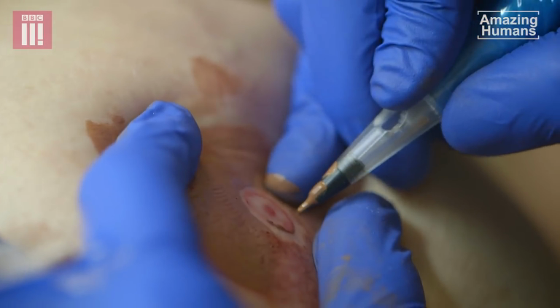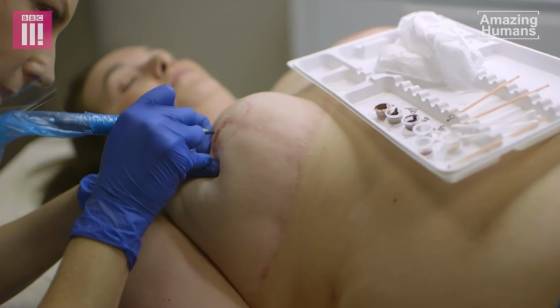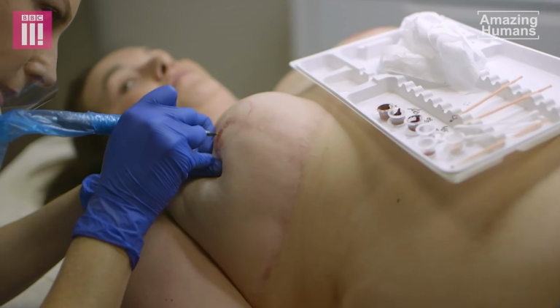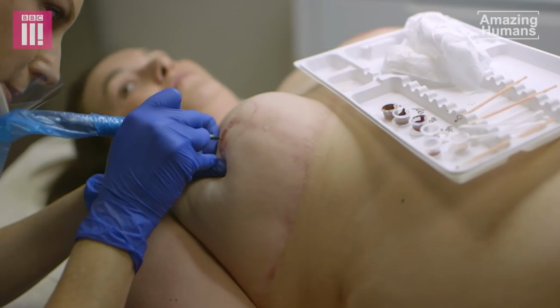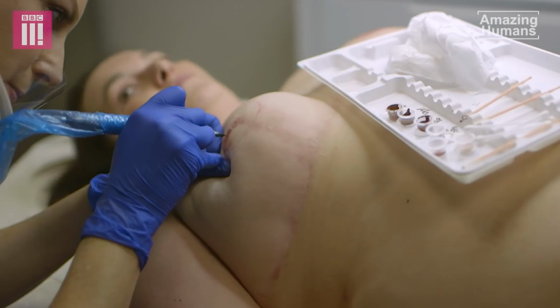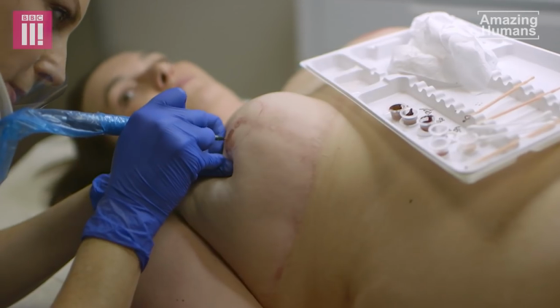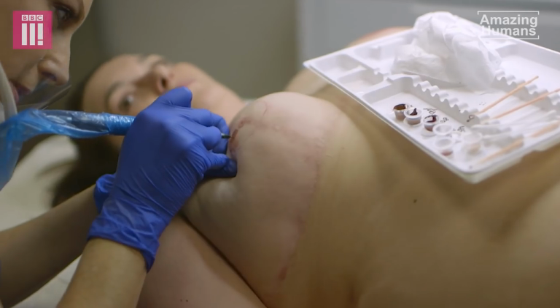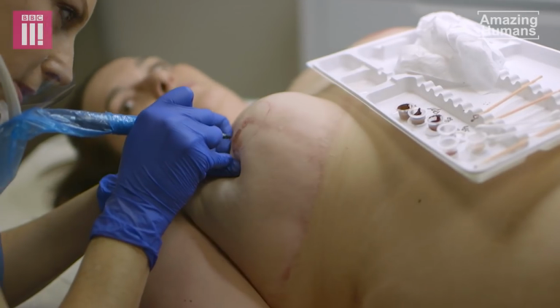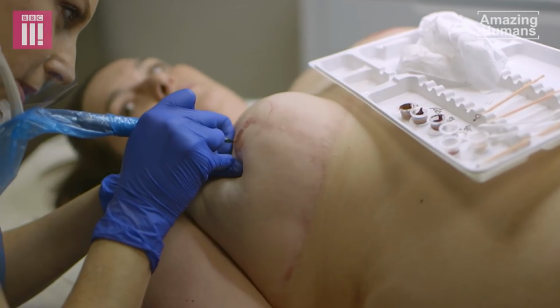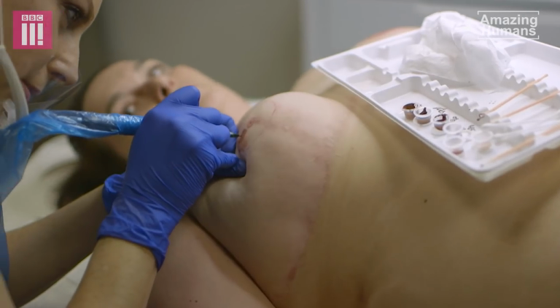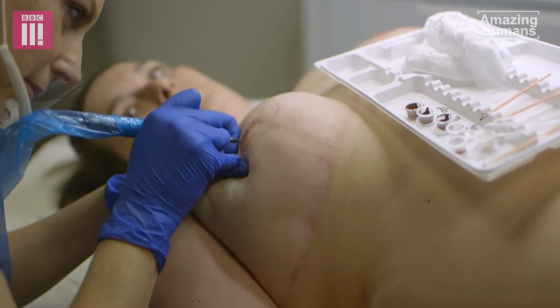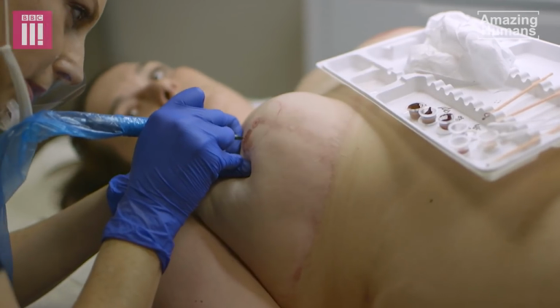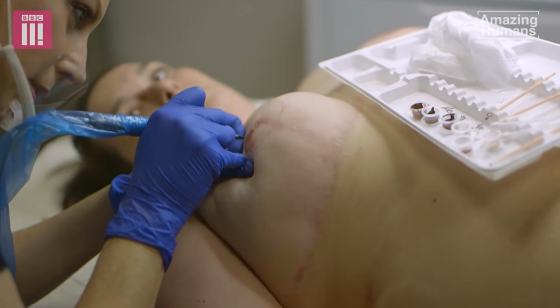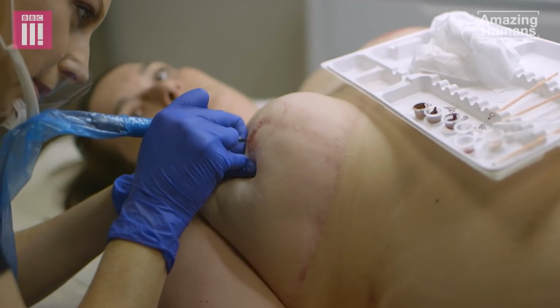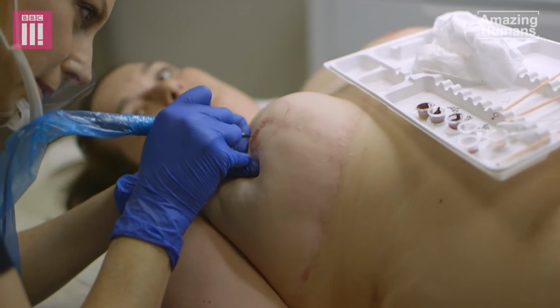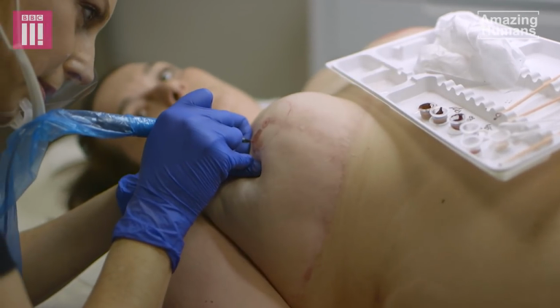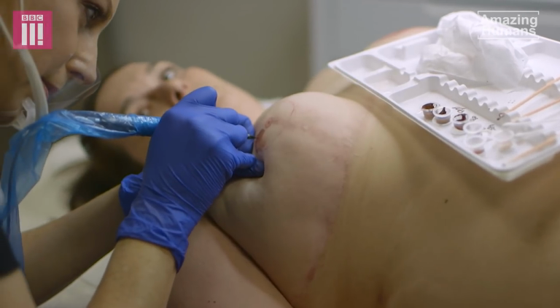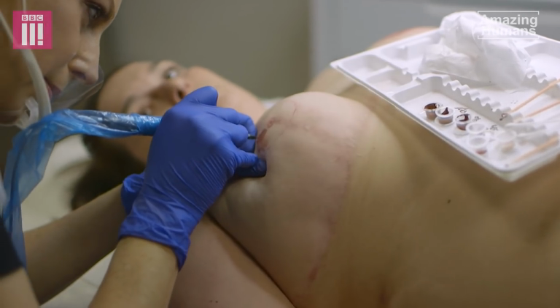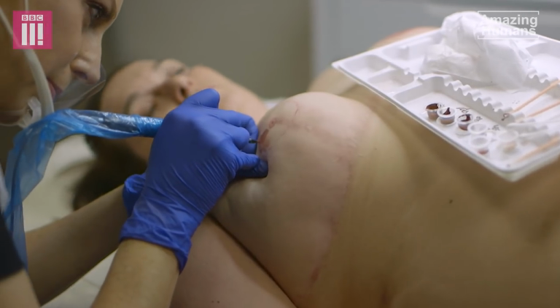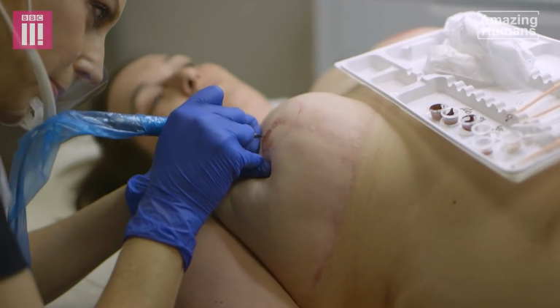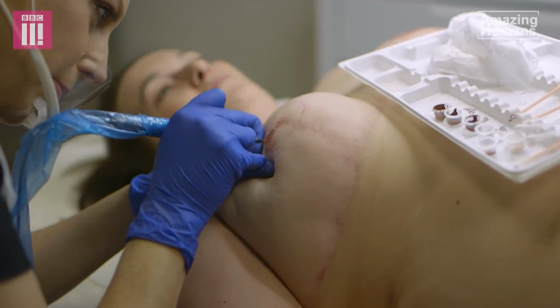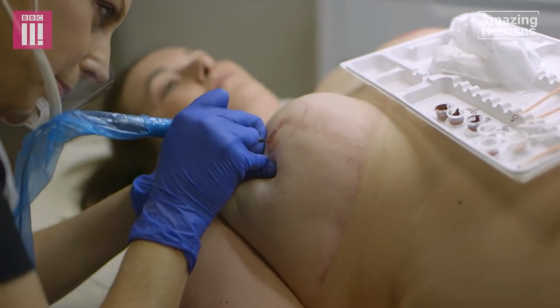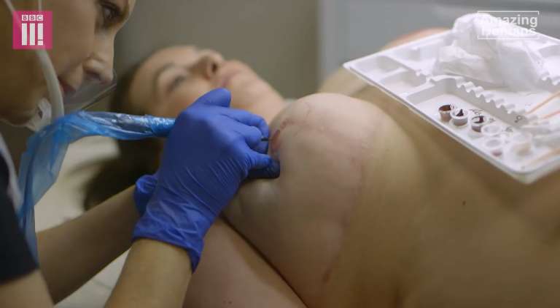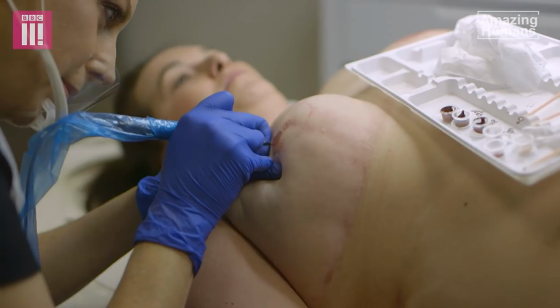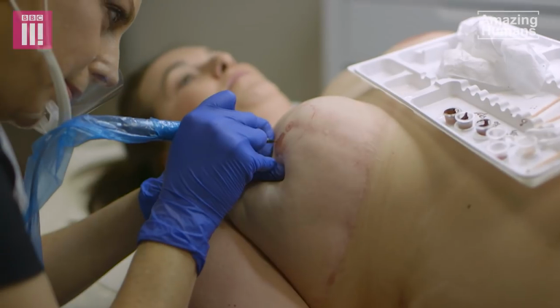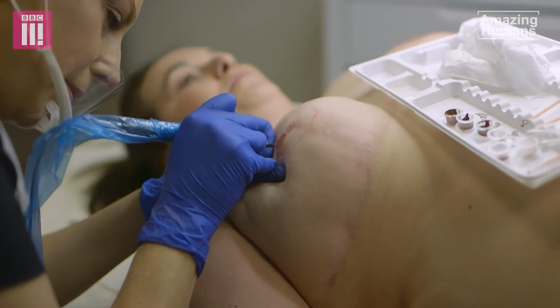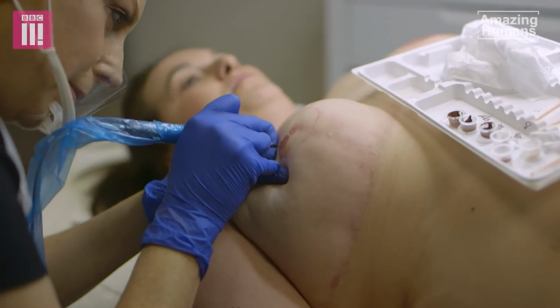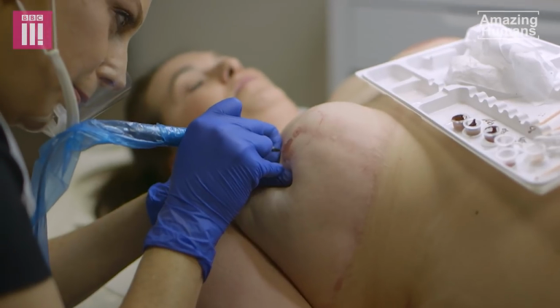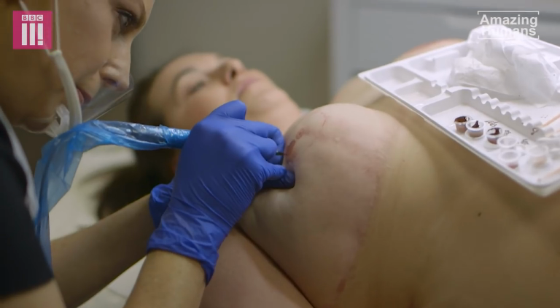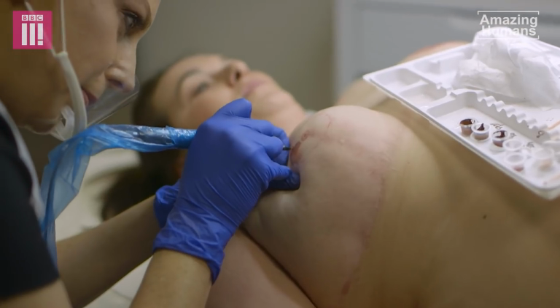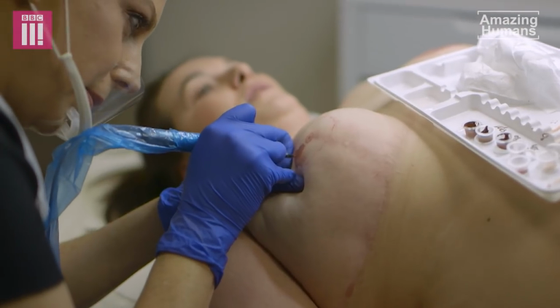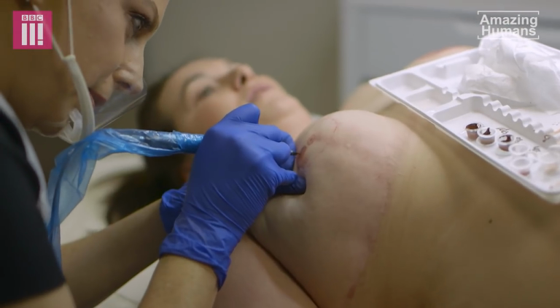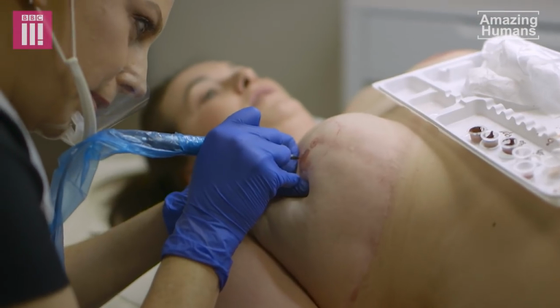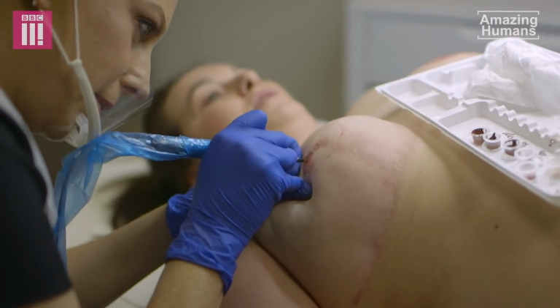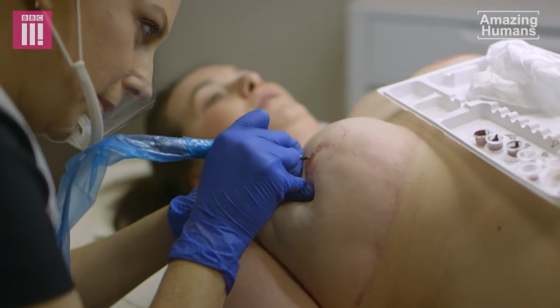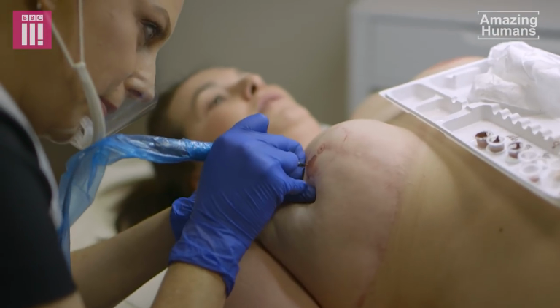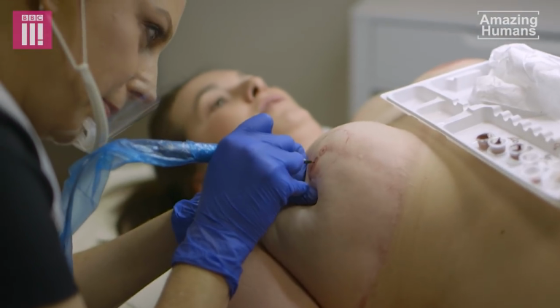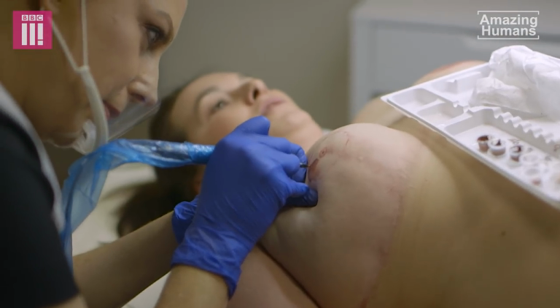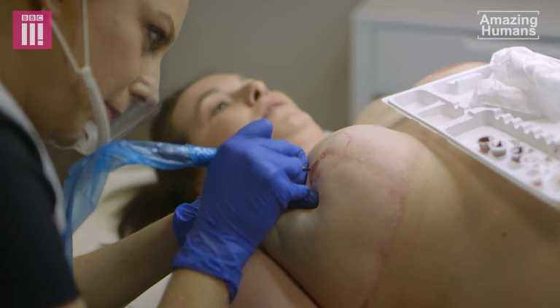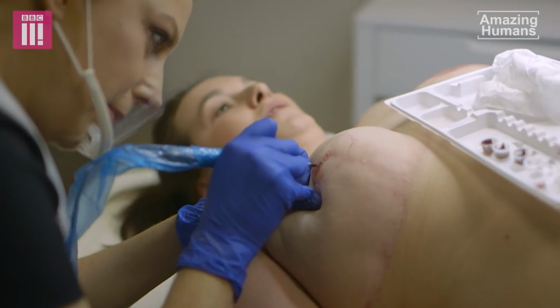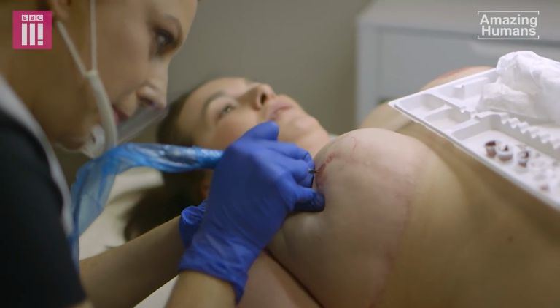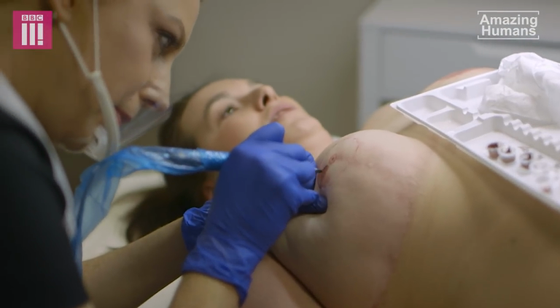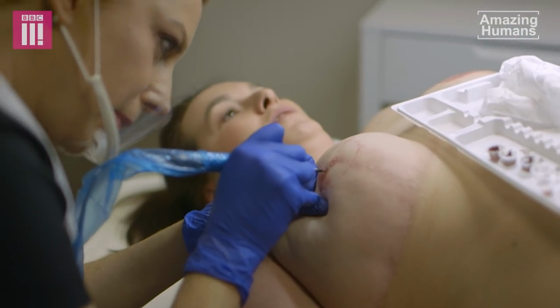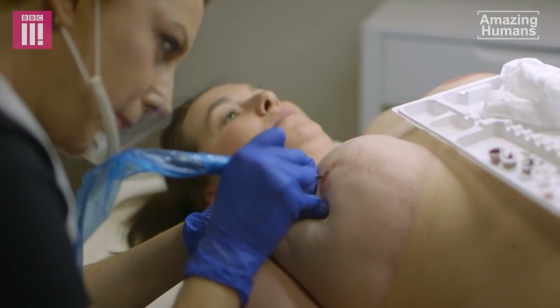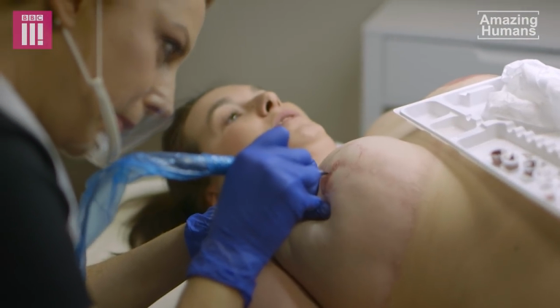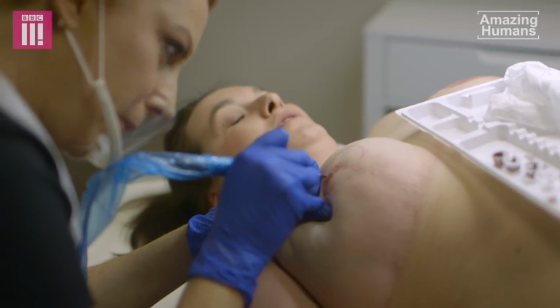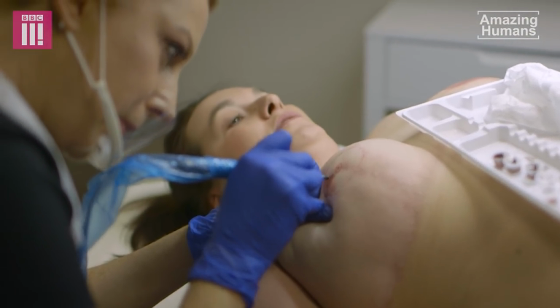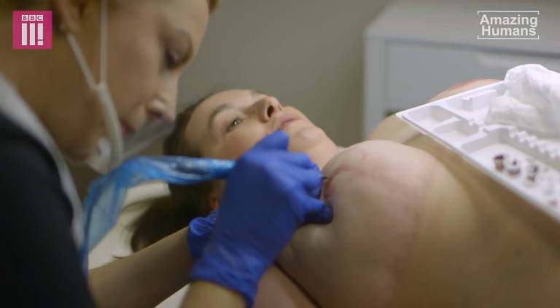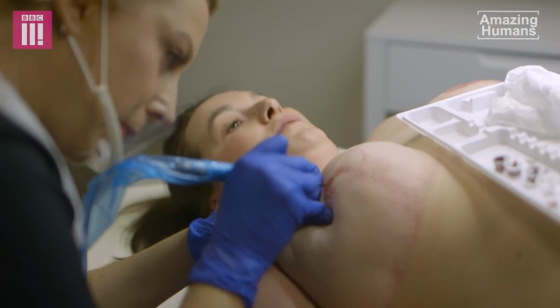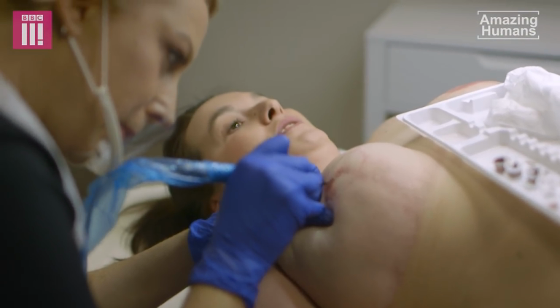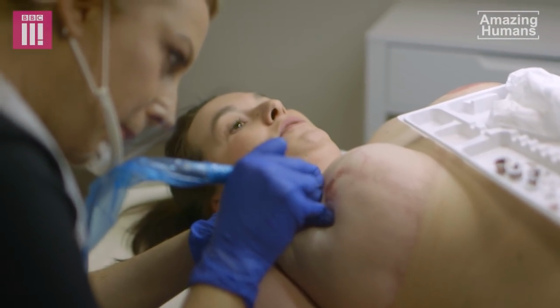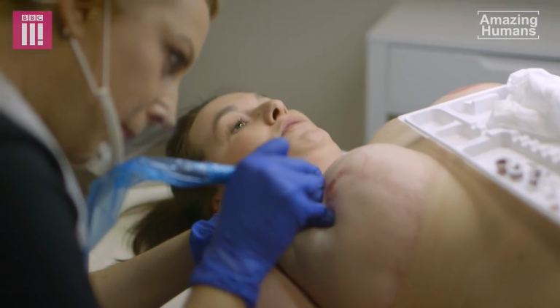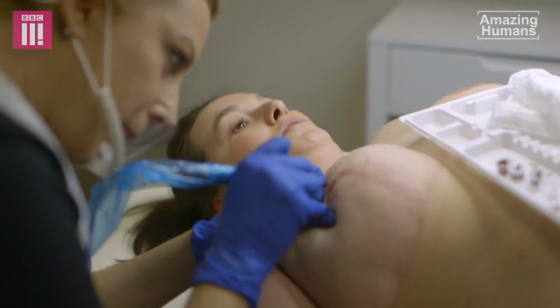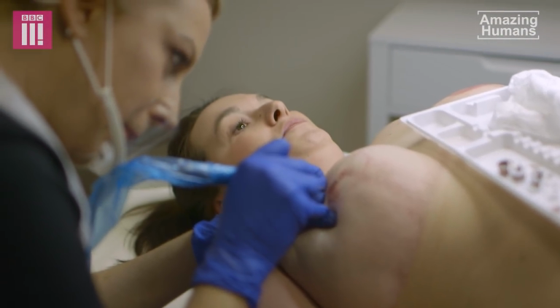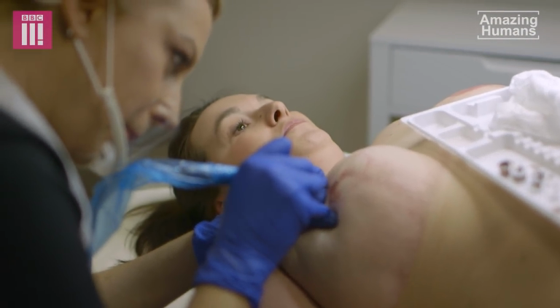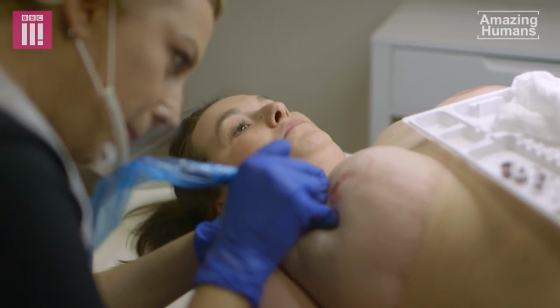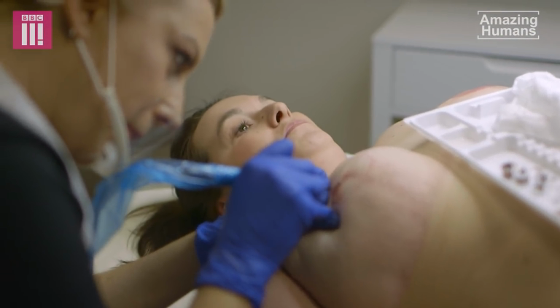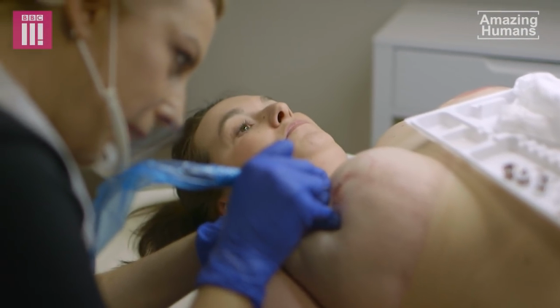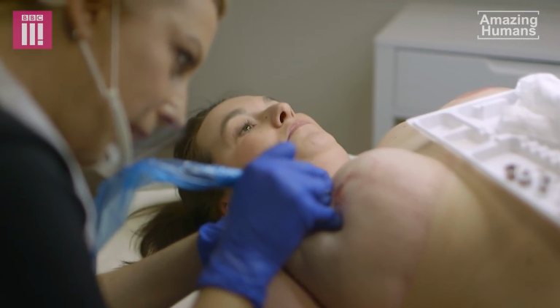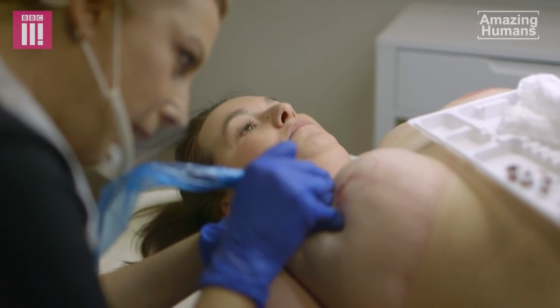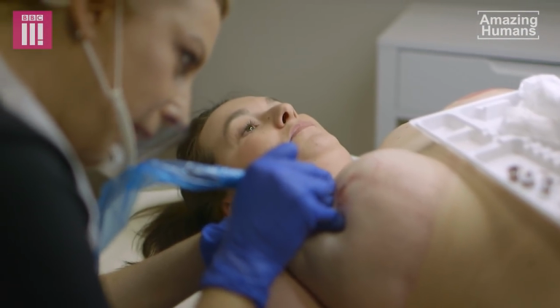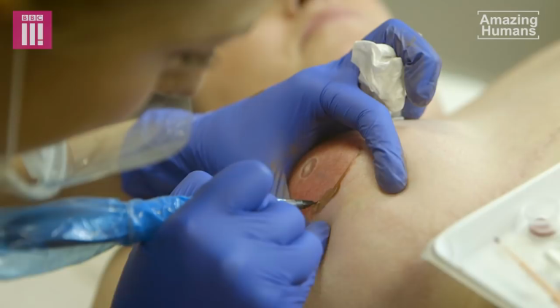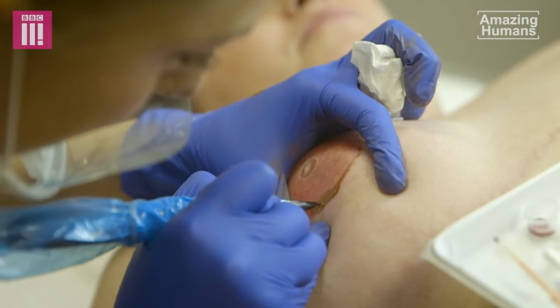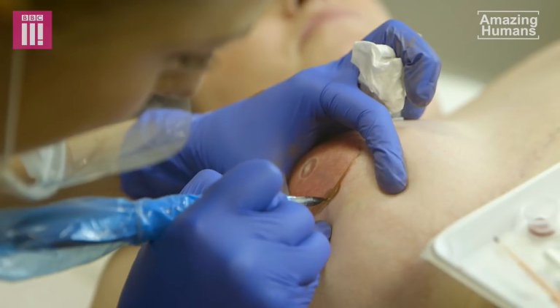Sensation wise, are you feeling this side more or the other side more, would you say so far? I can't feel this at all. Really? Yeah.